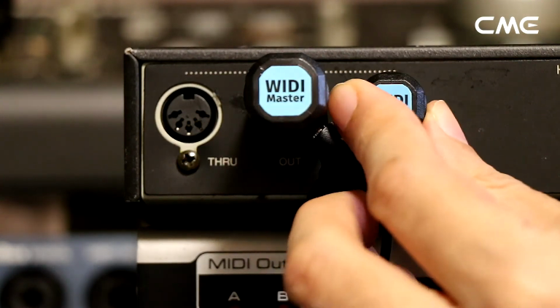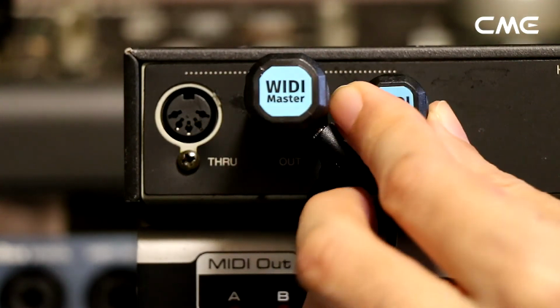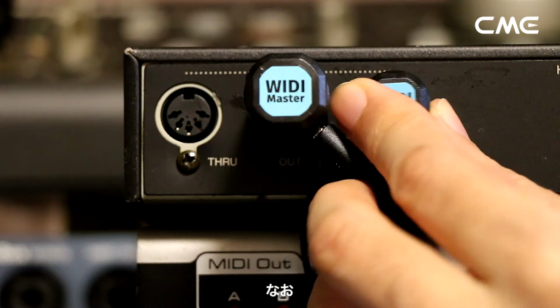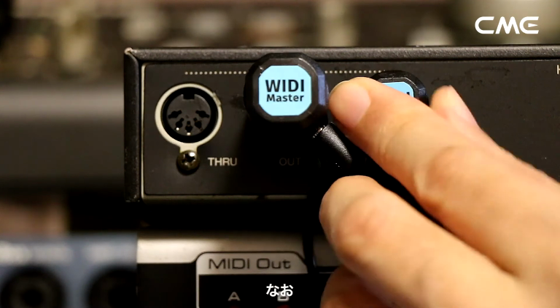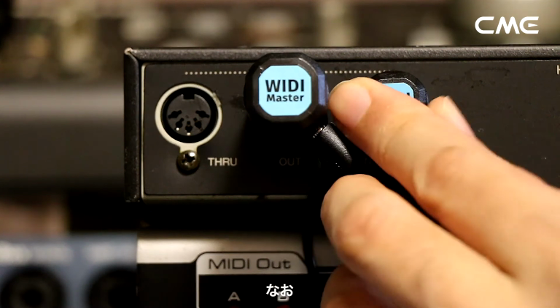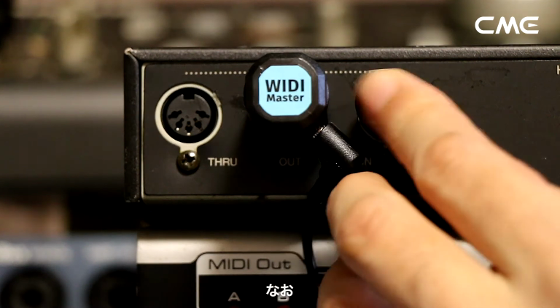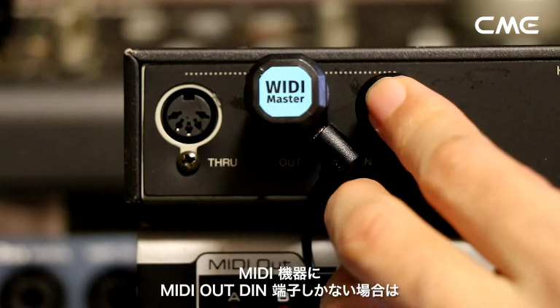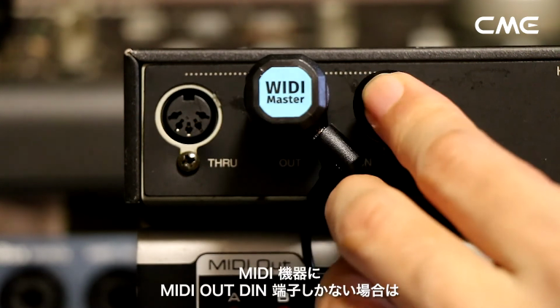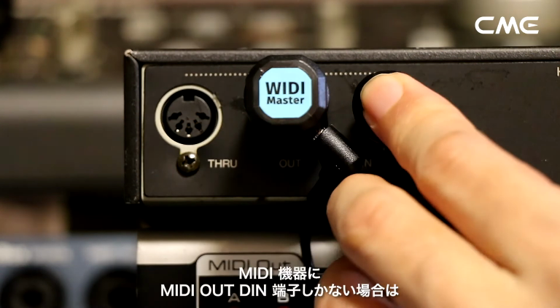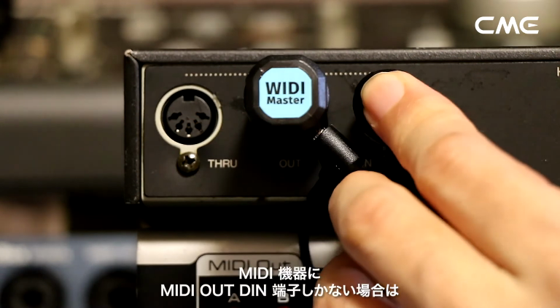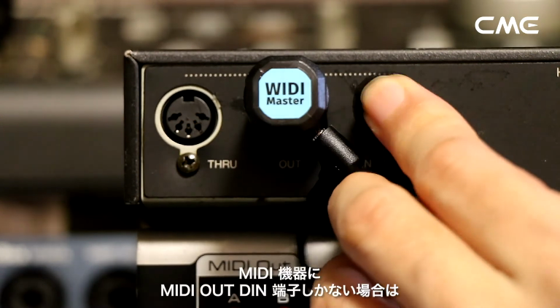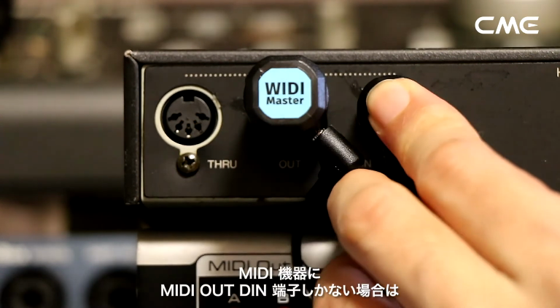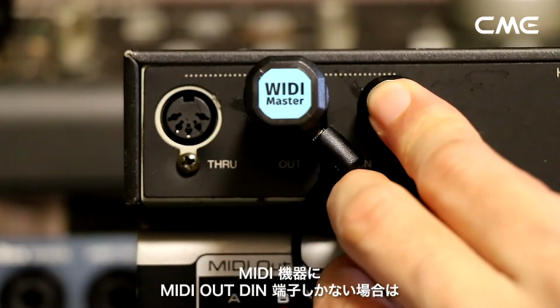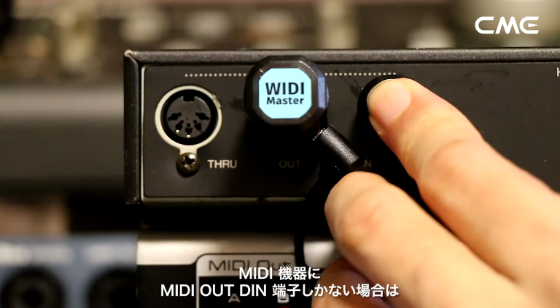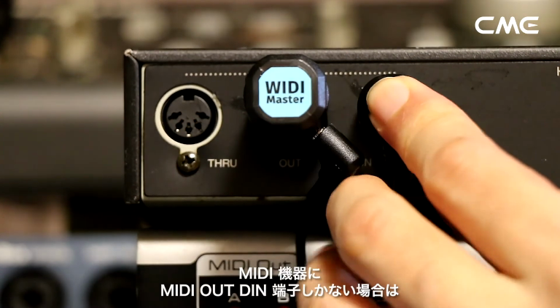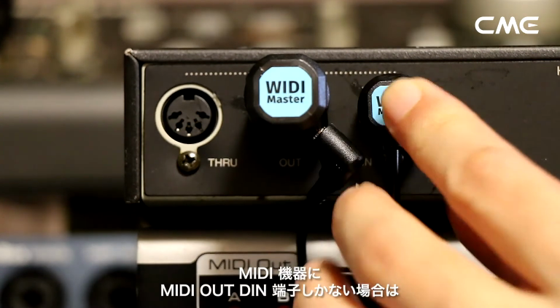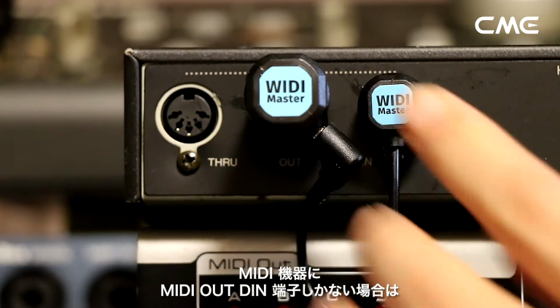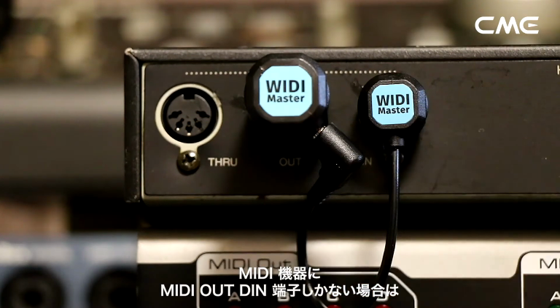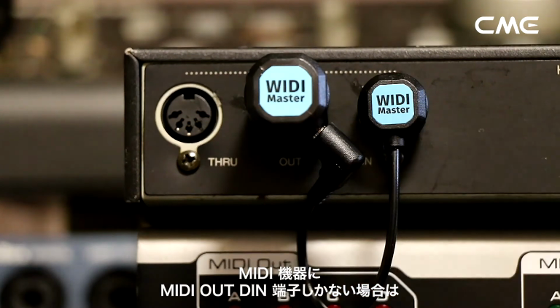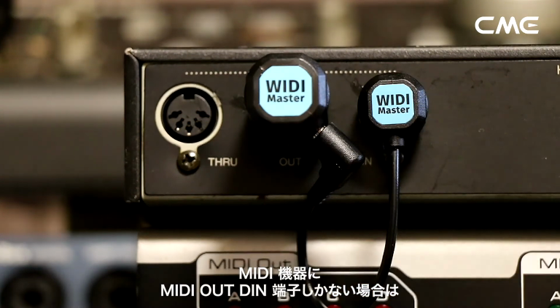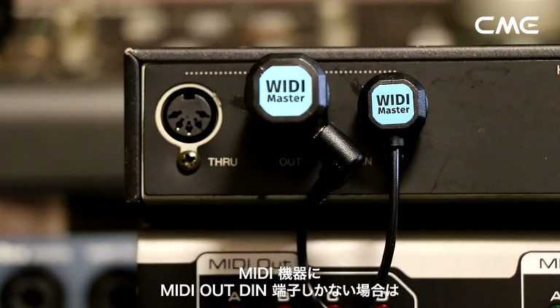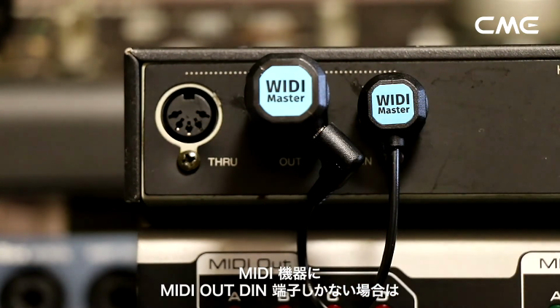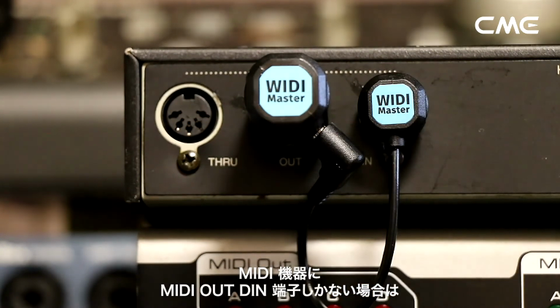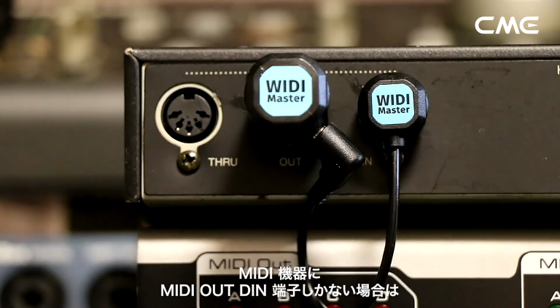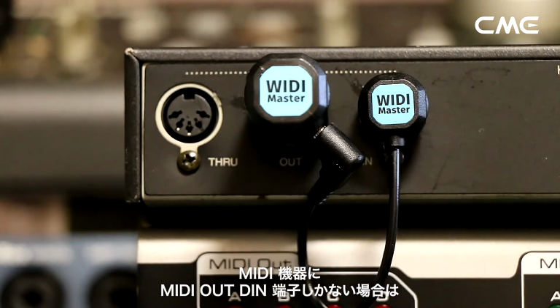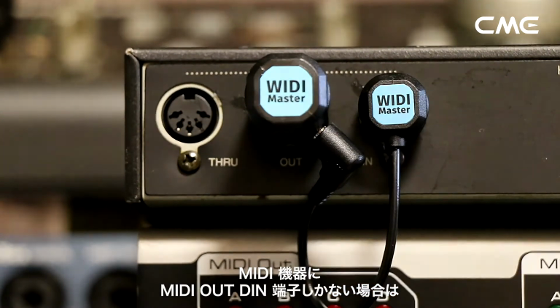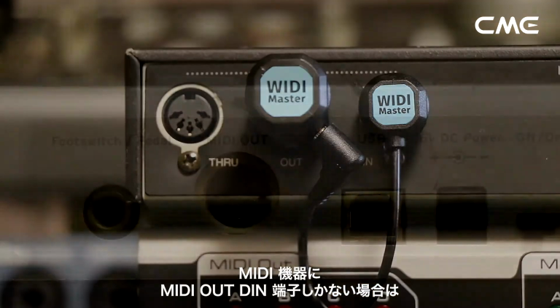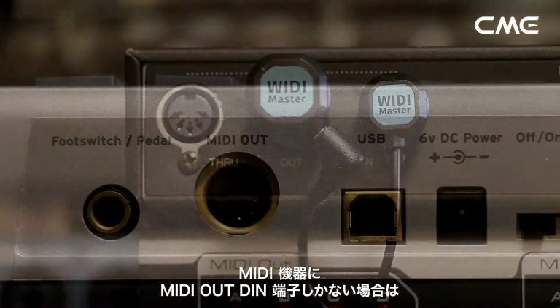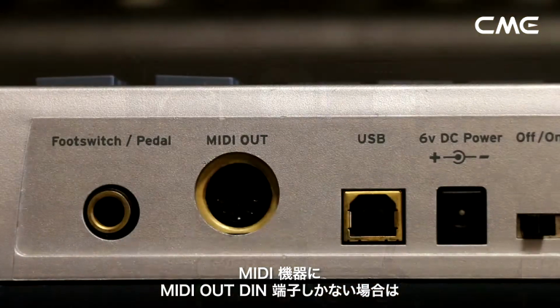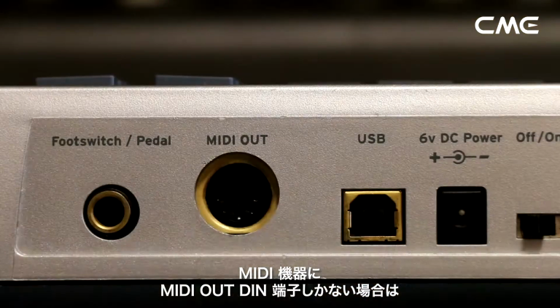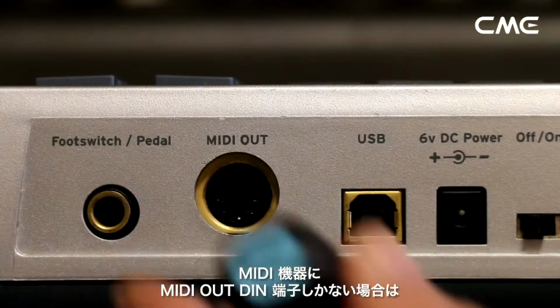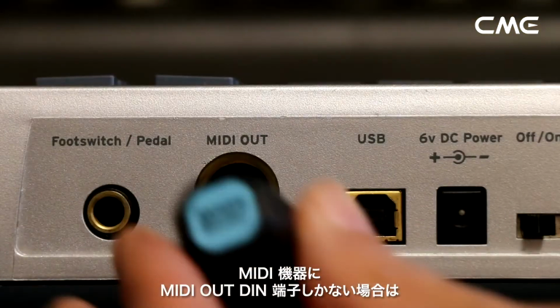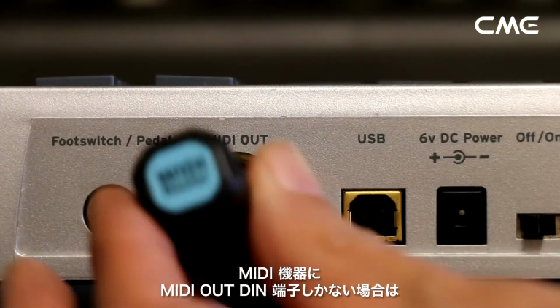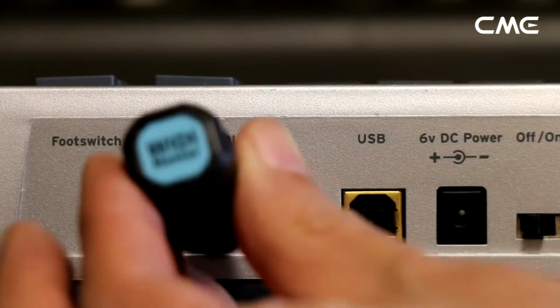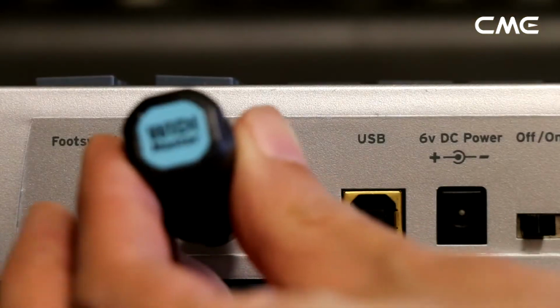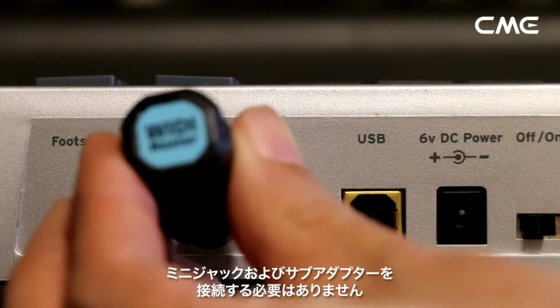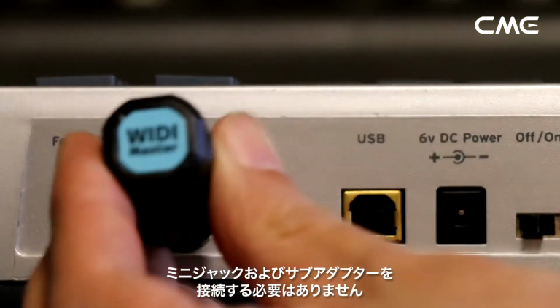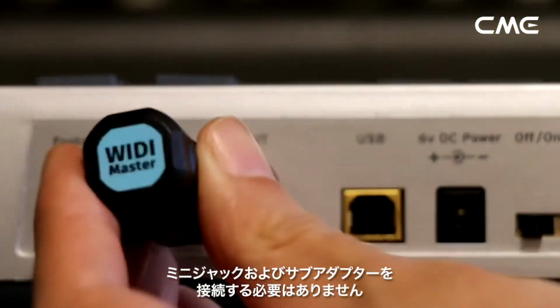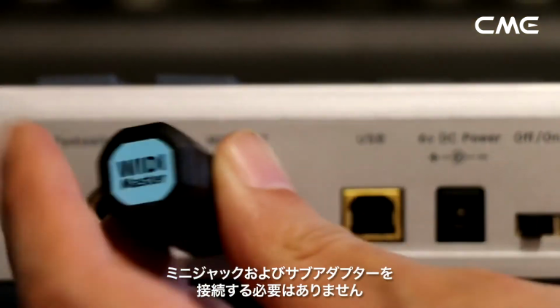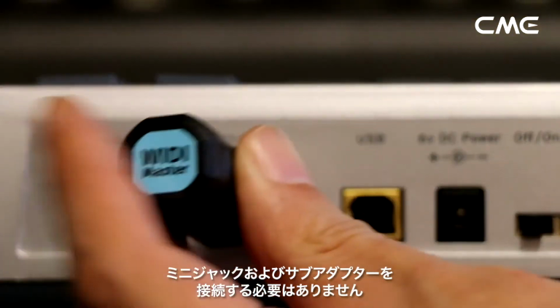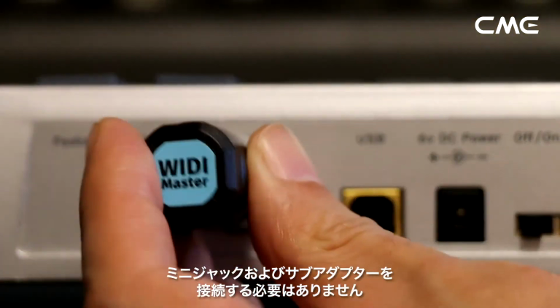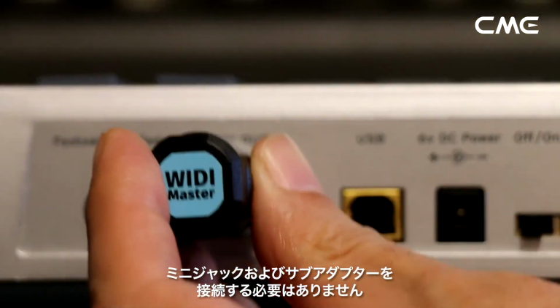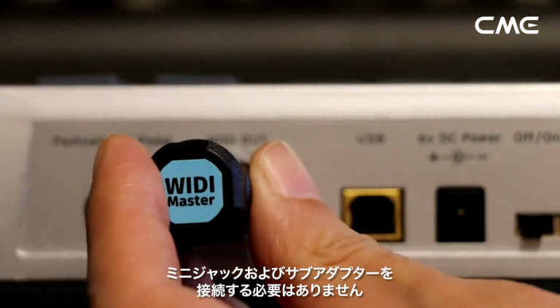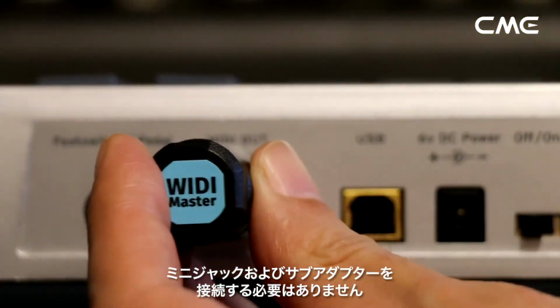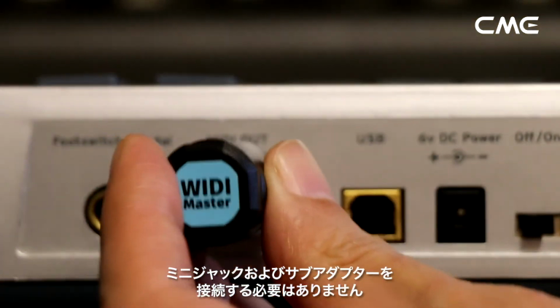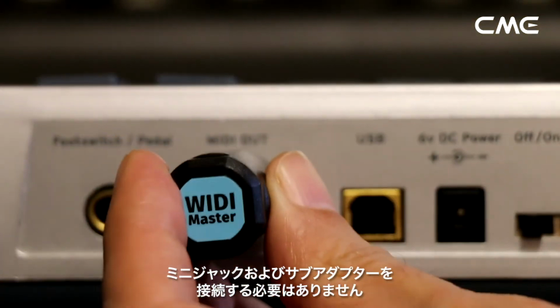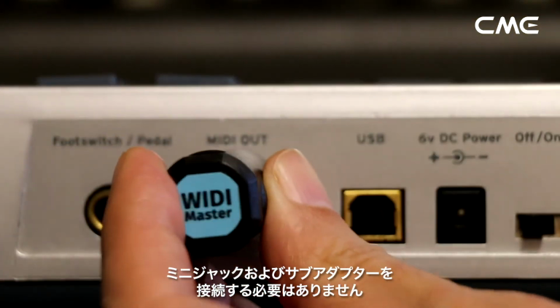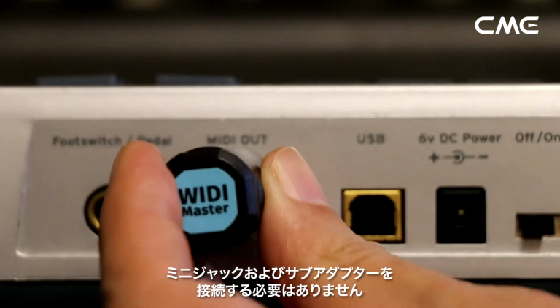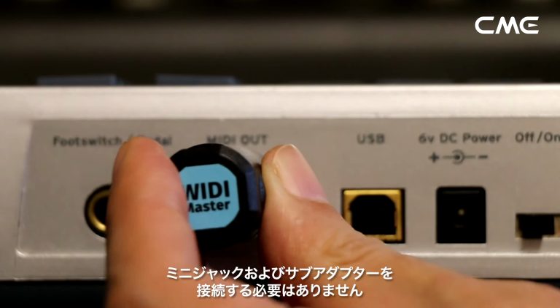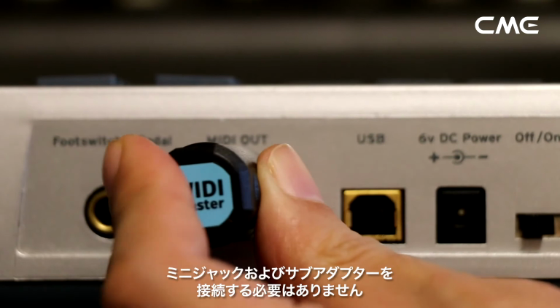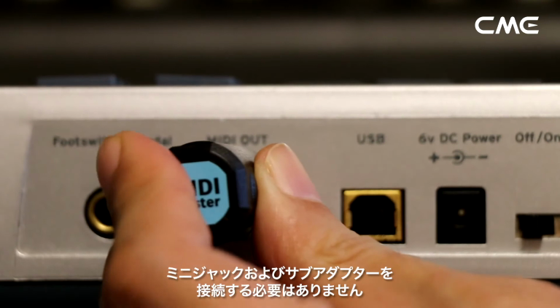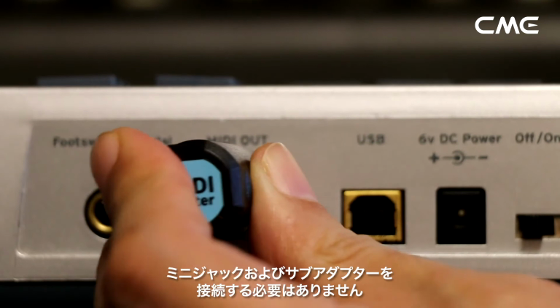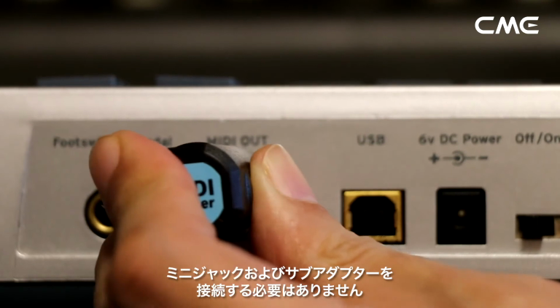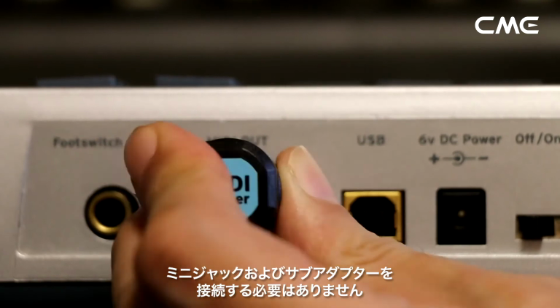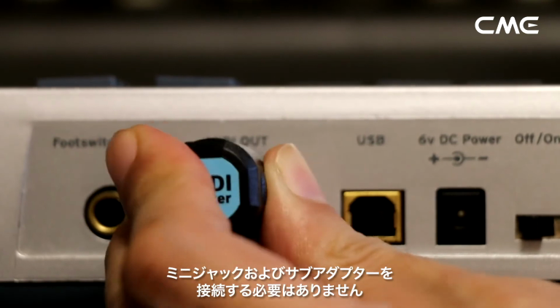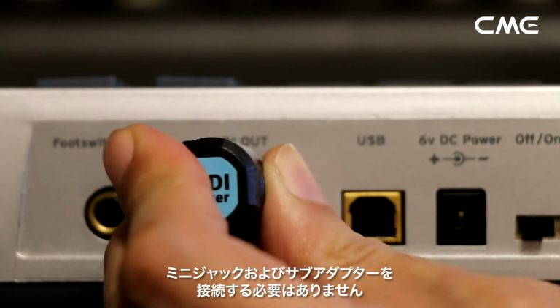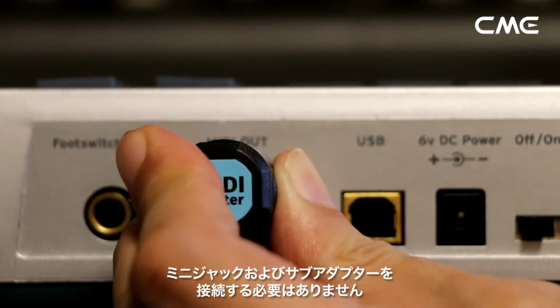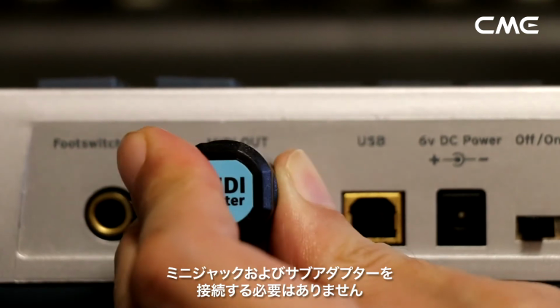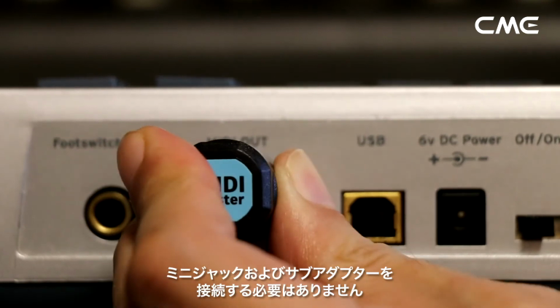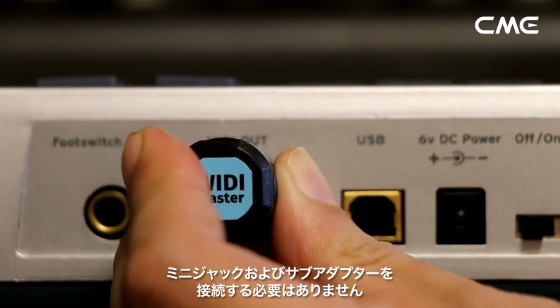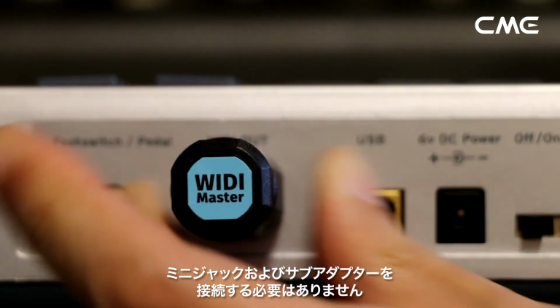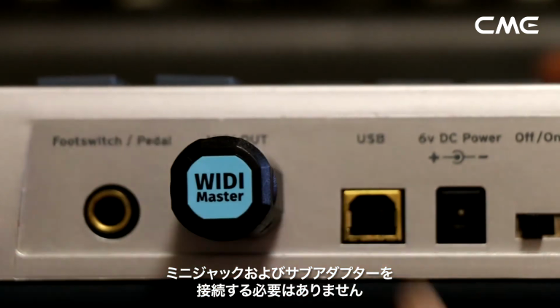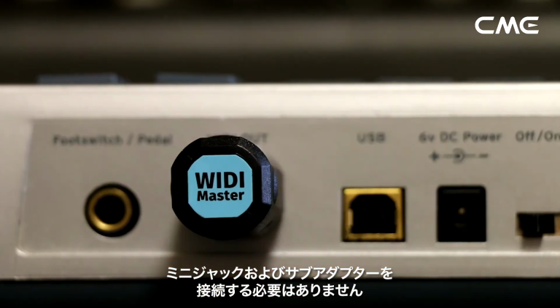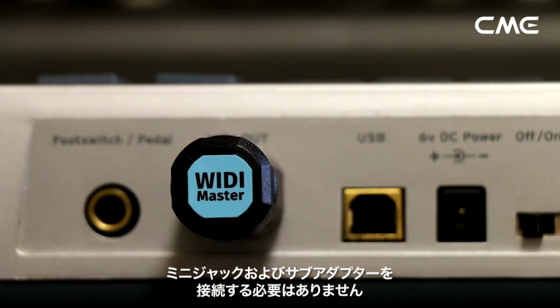Note: if the MIDI device only has a MIDI out DIN connector, there is no need to connect the mini jack connector and sub-adapter.